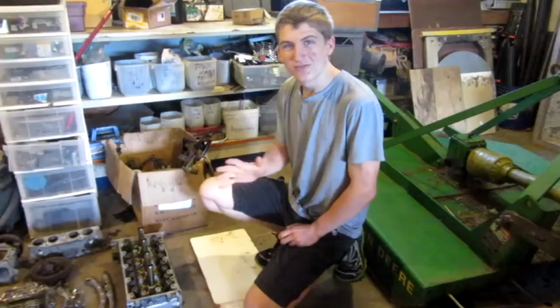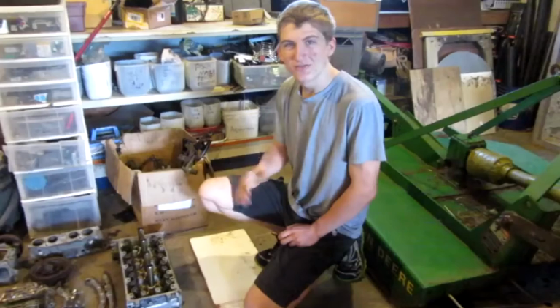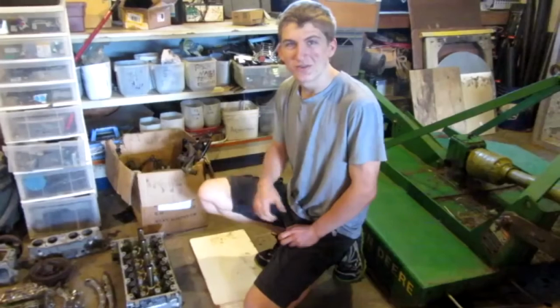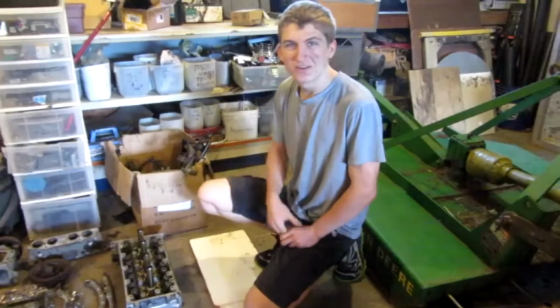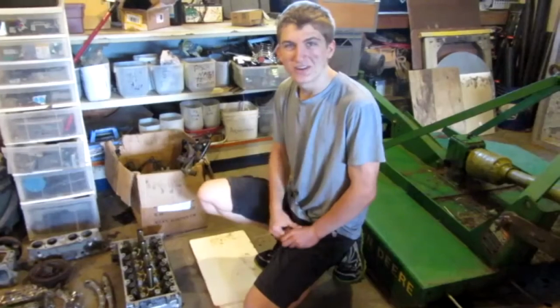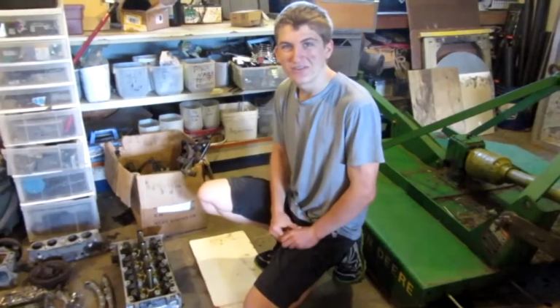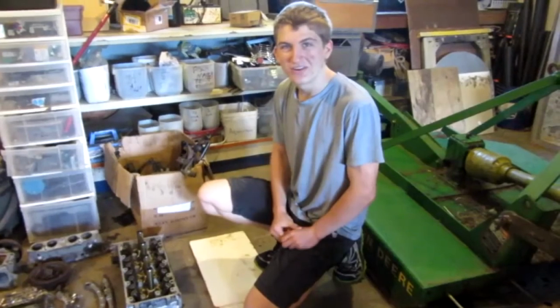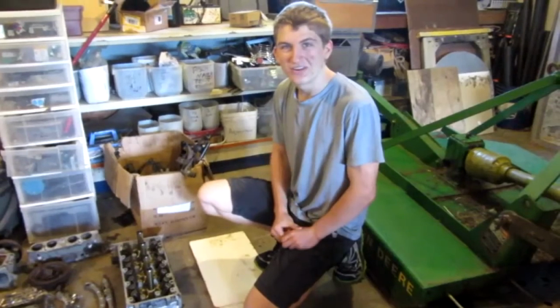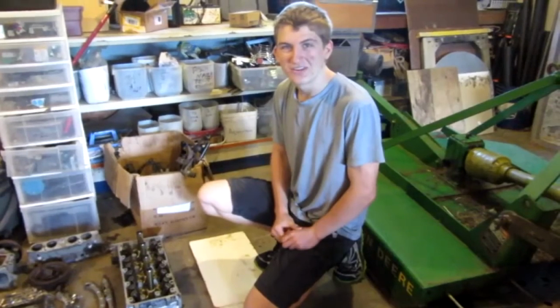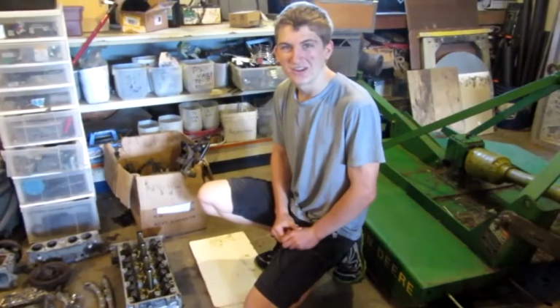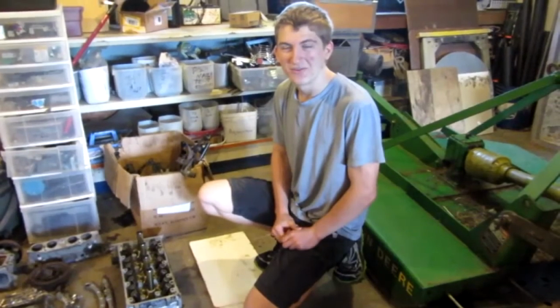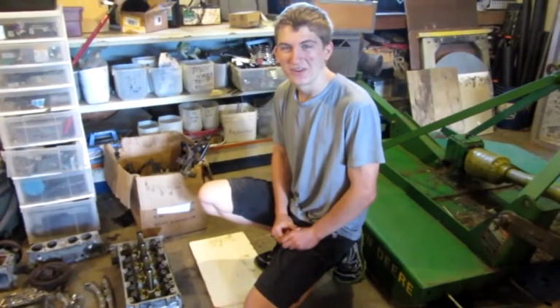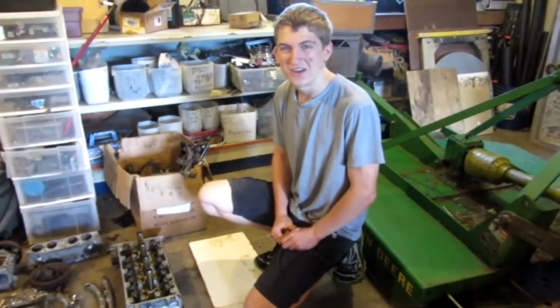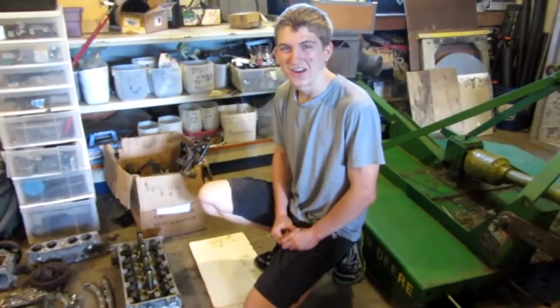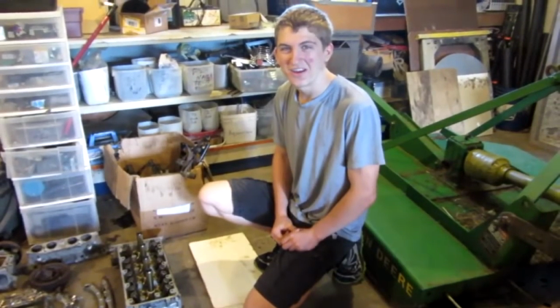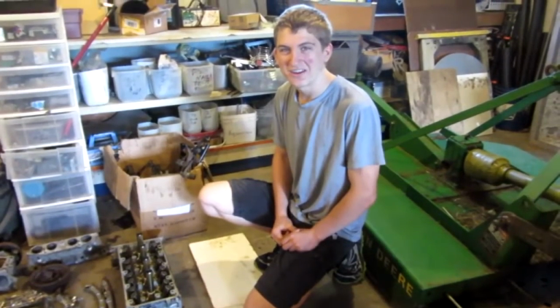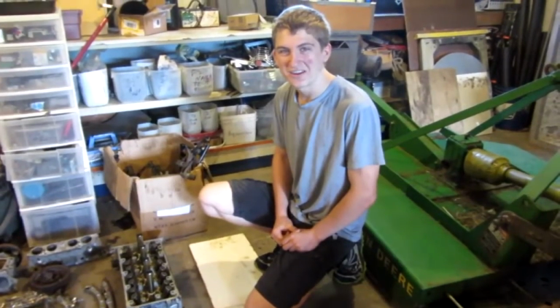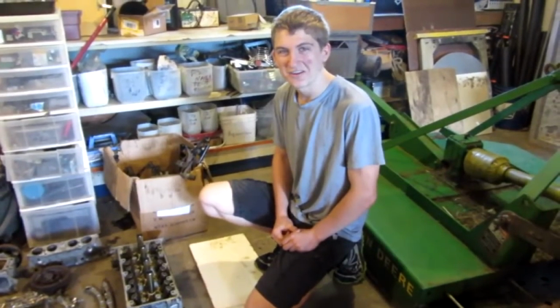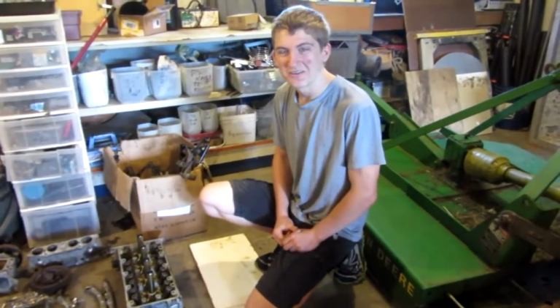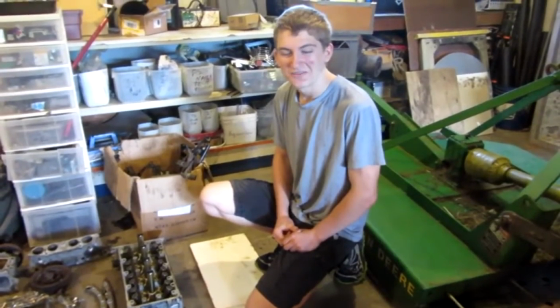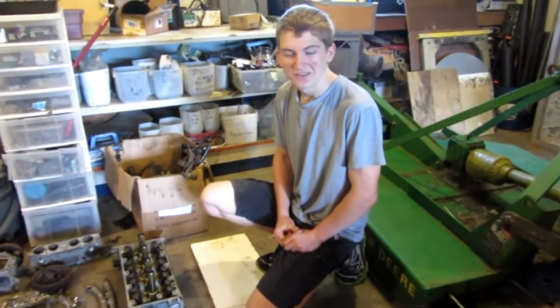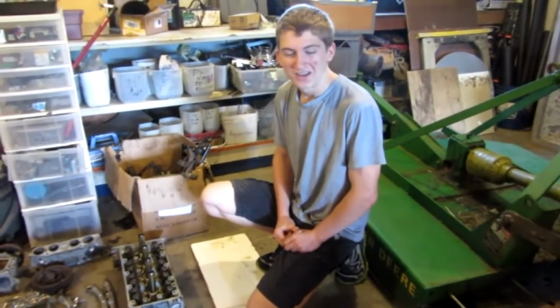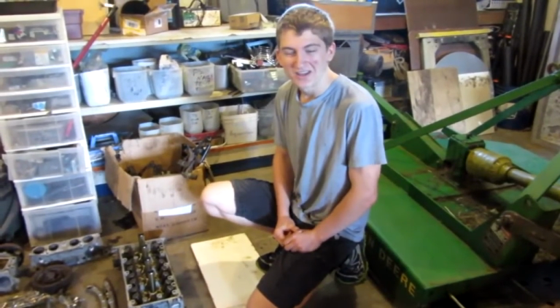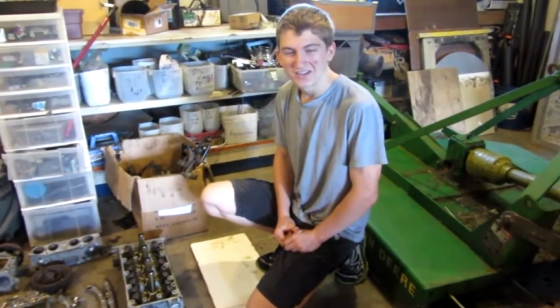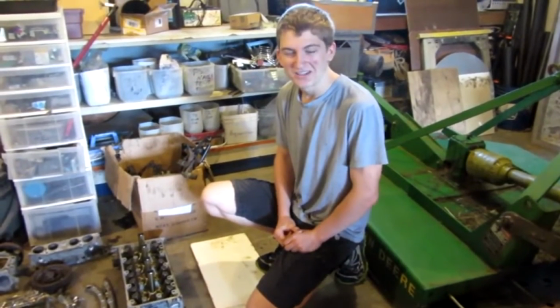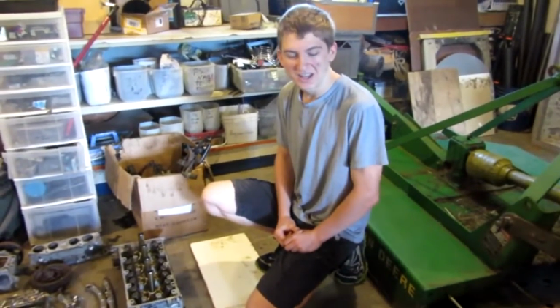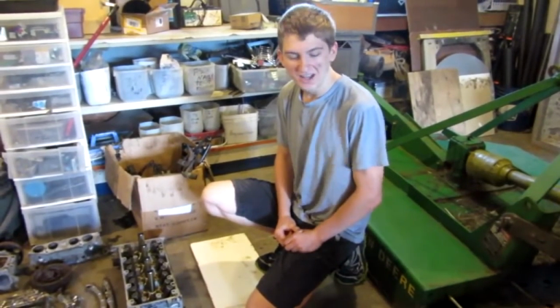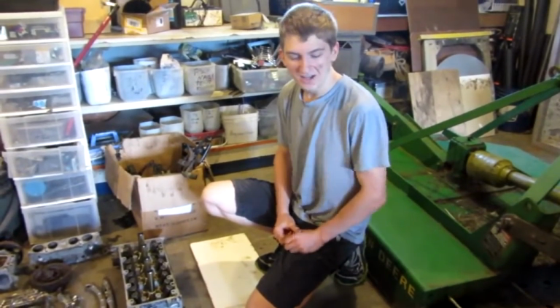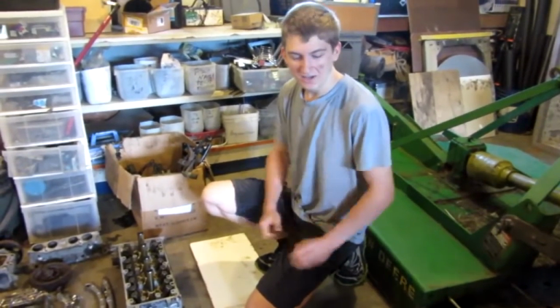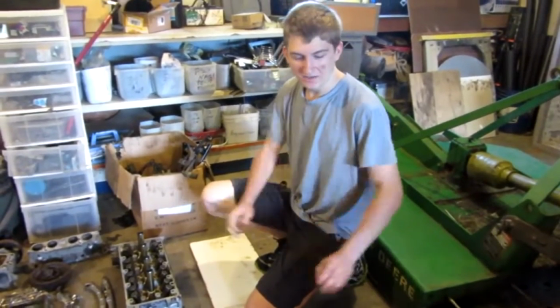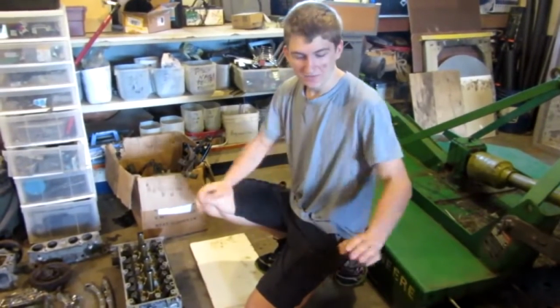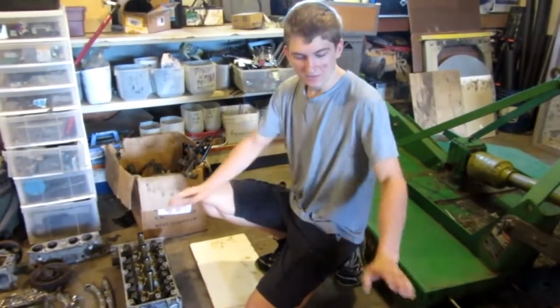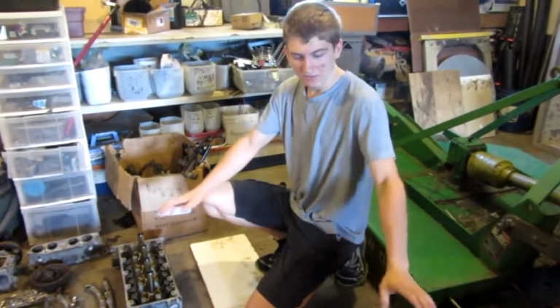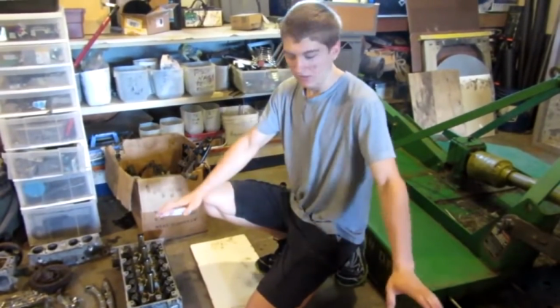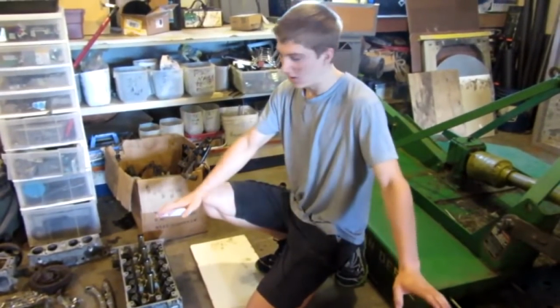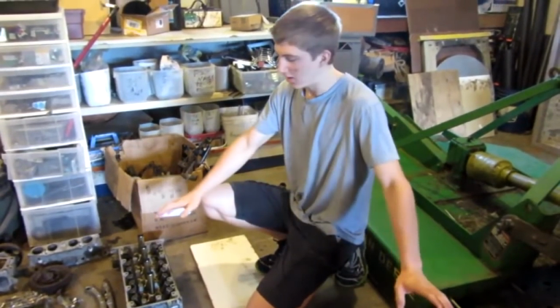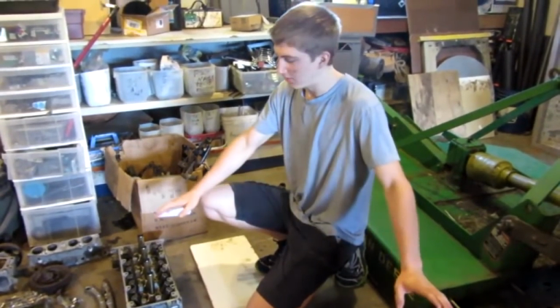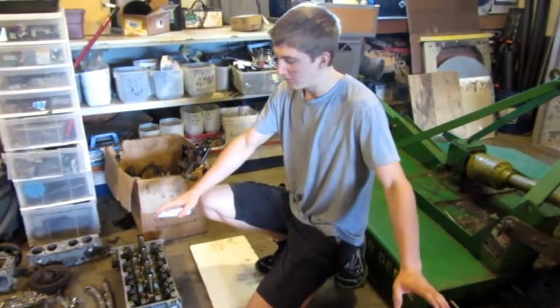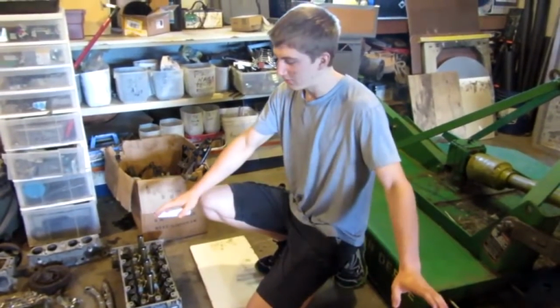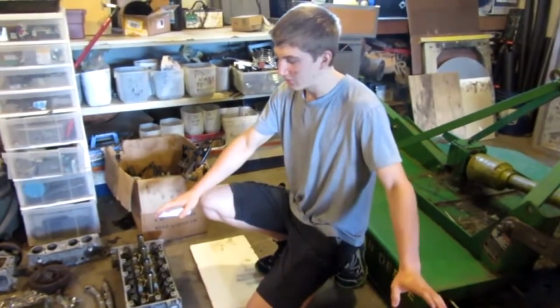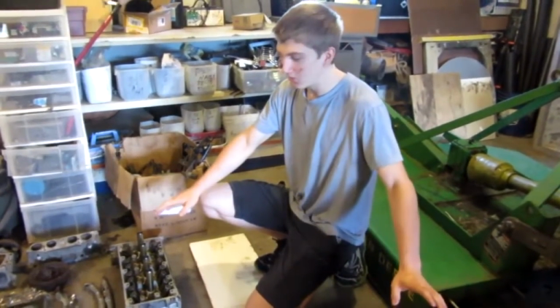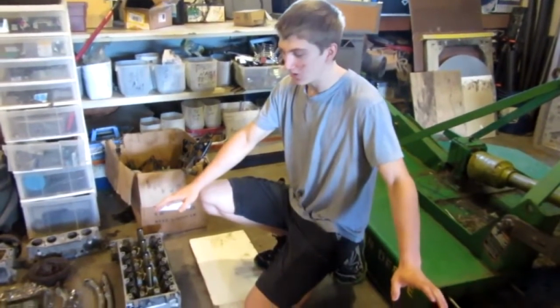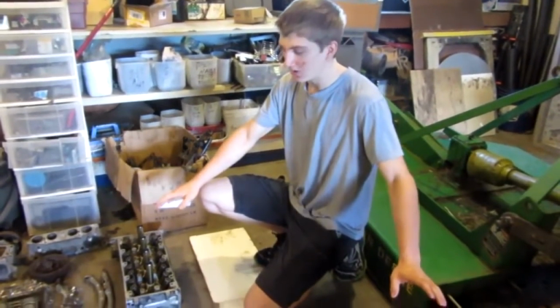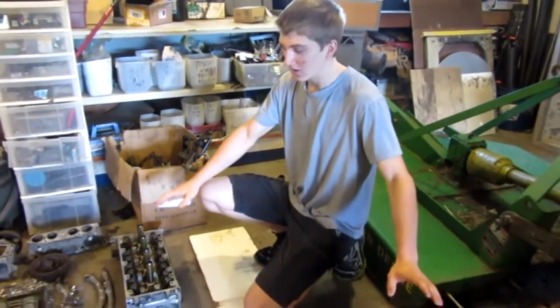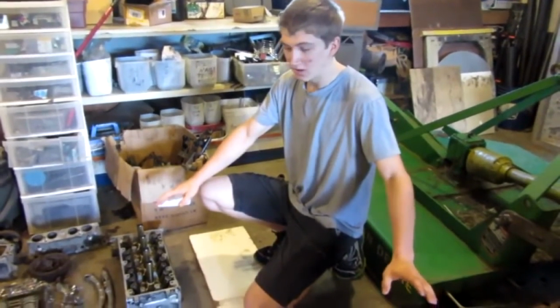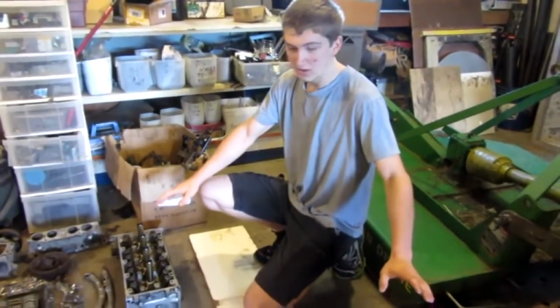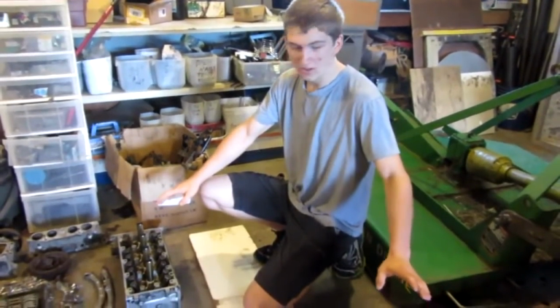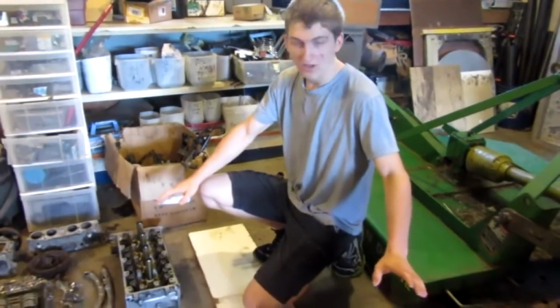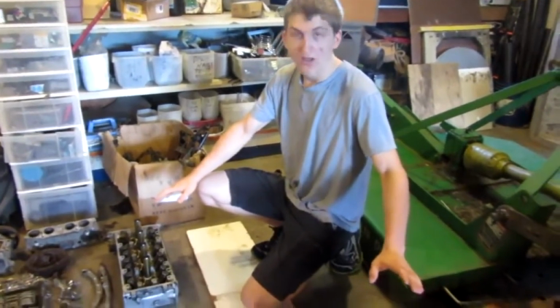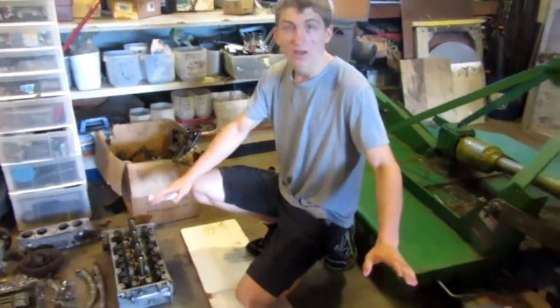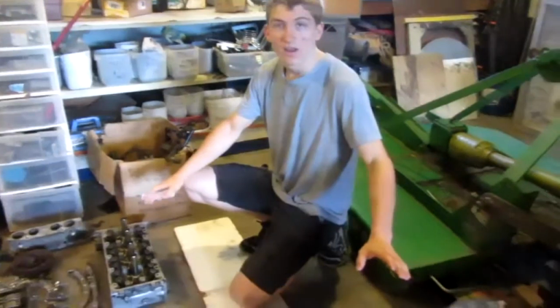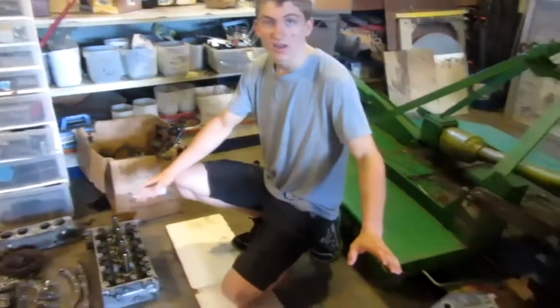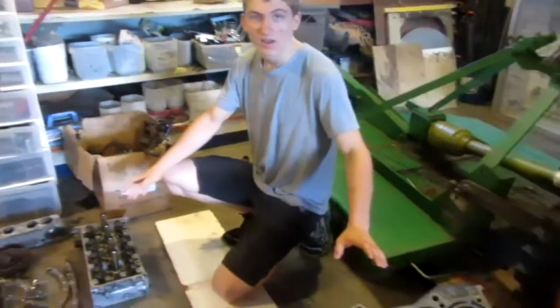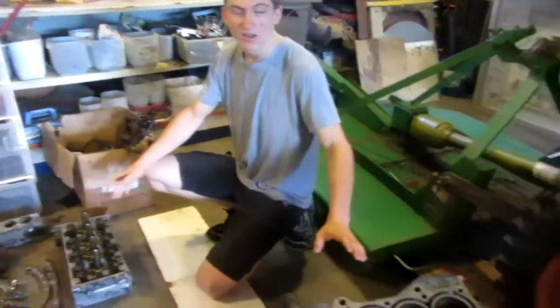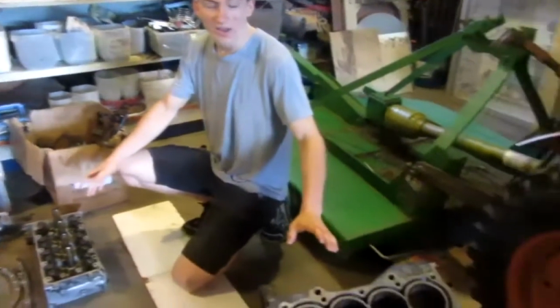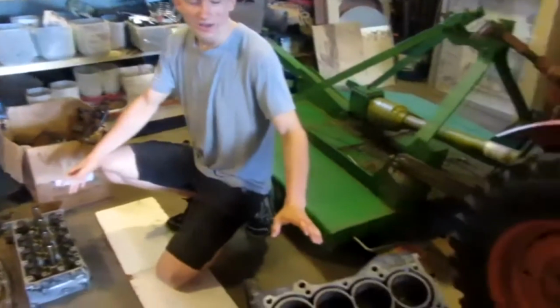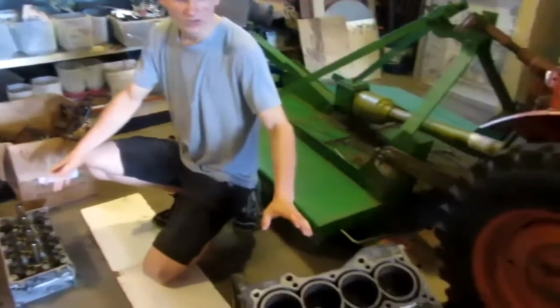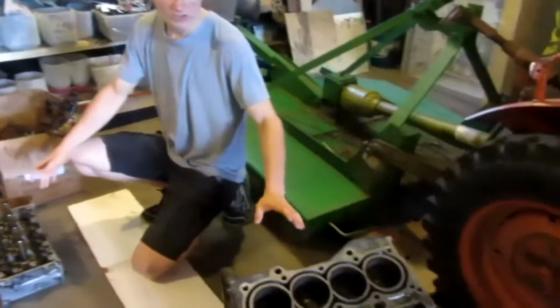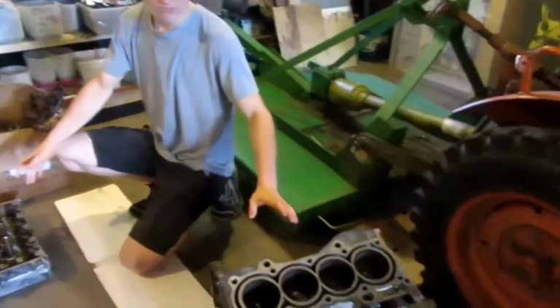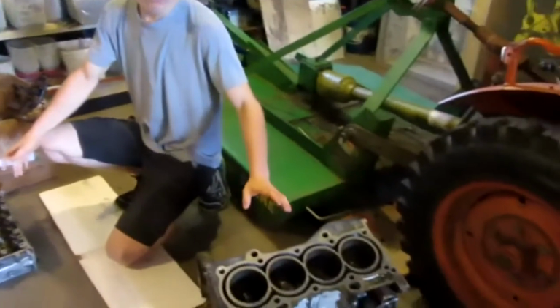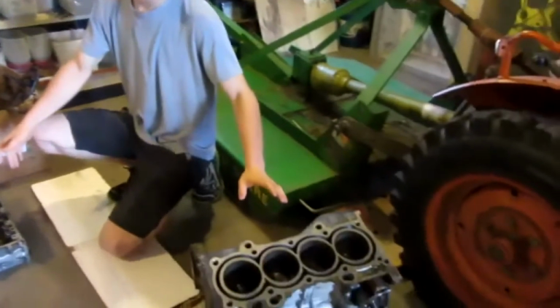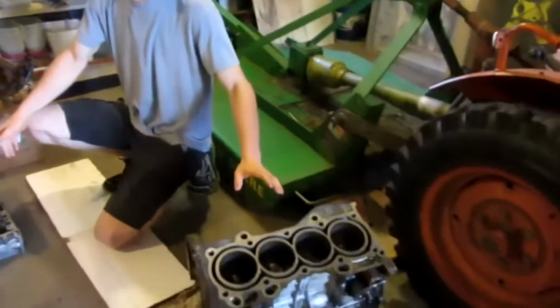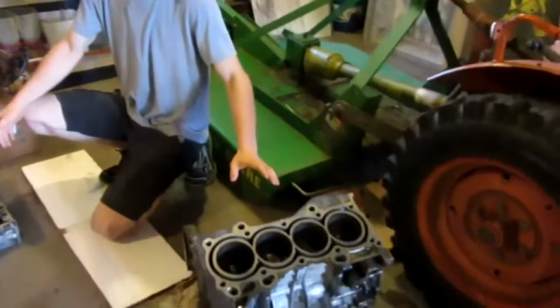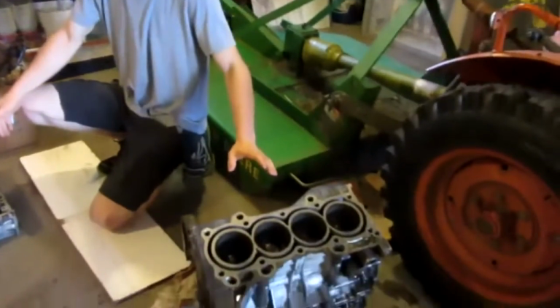Hello everyone, Inventor719 here, and today we've been working on an engine project.